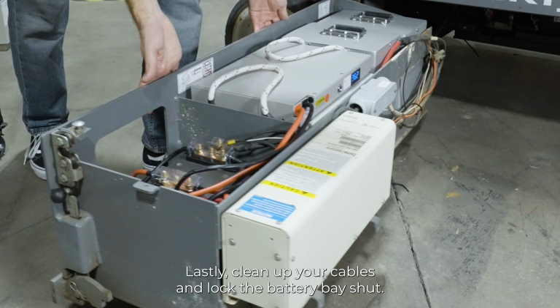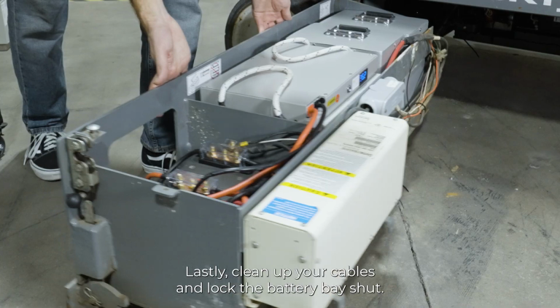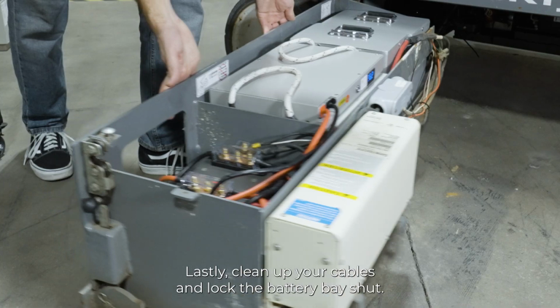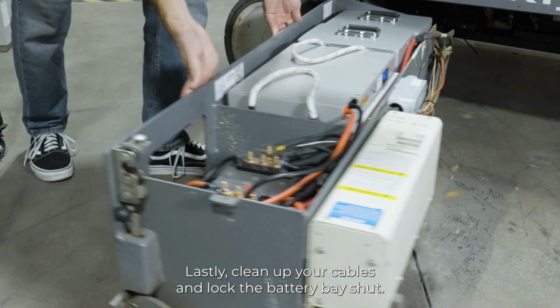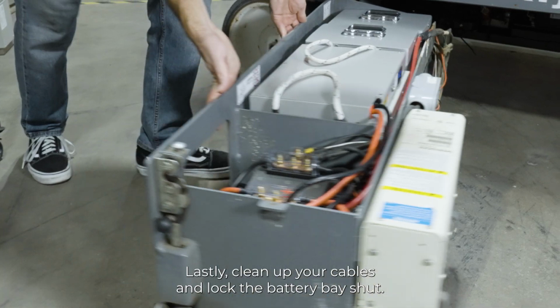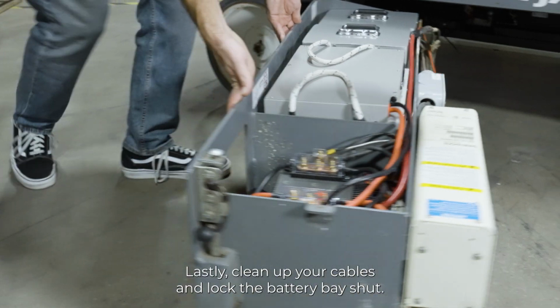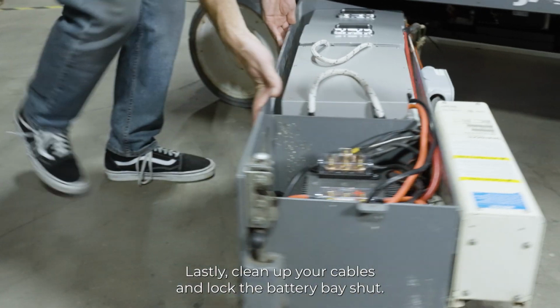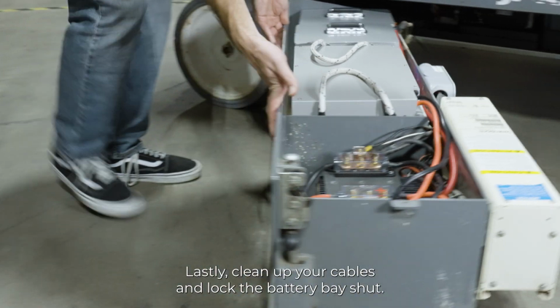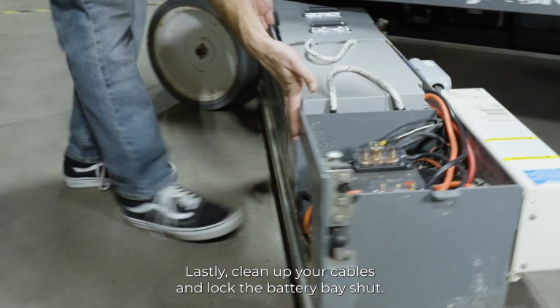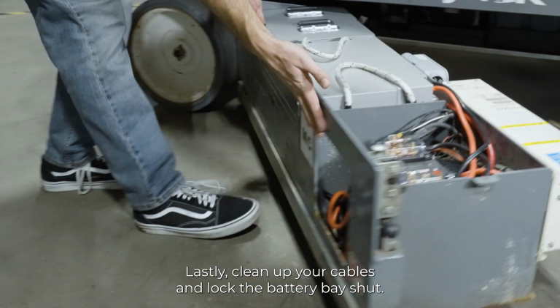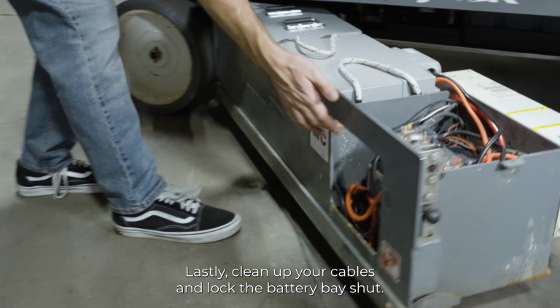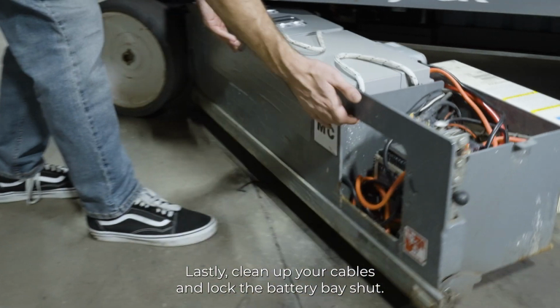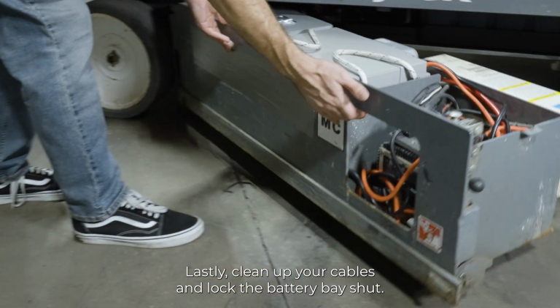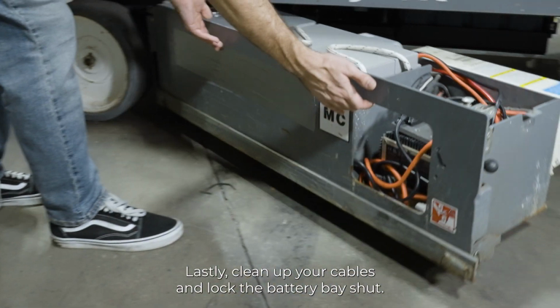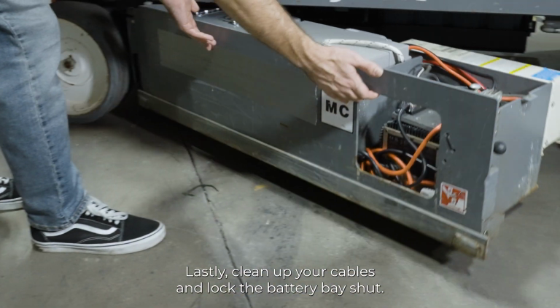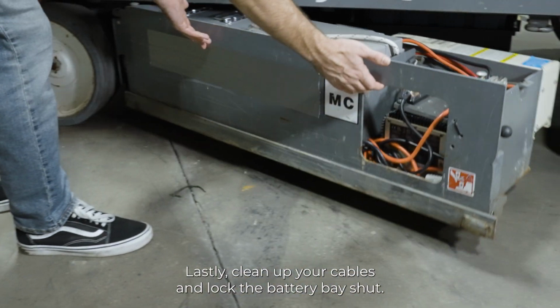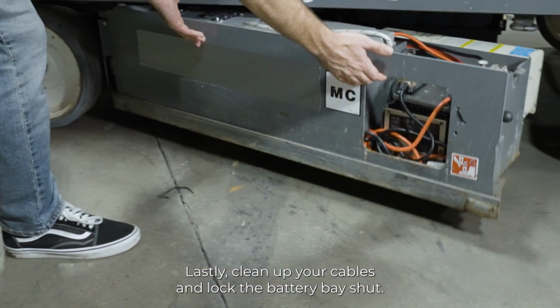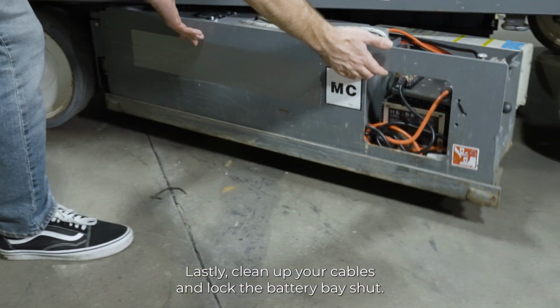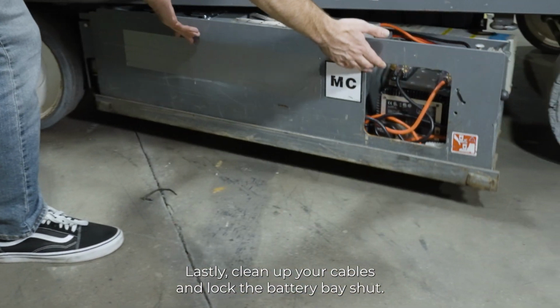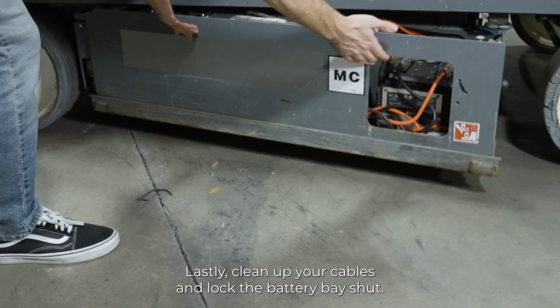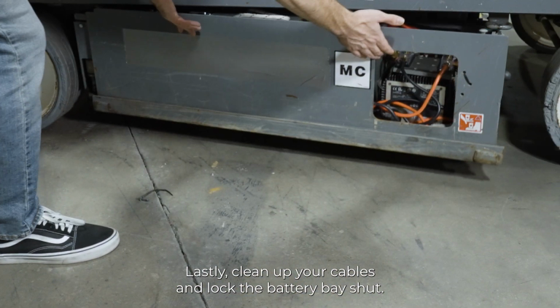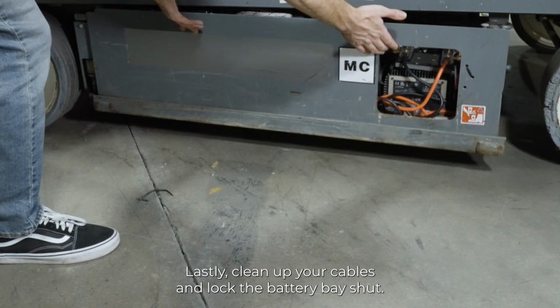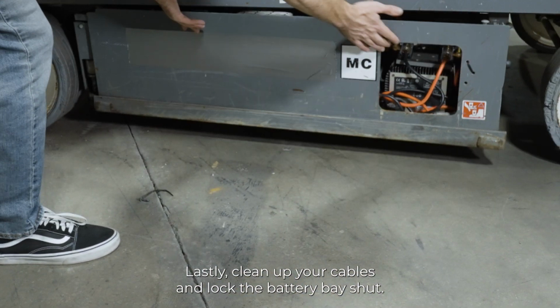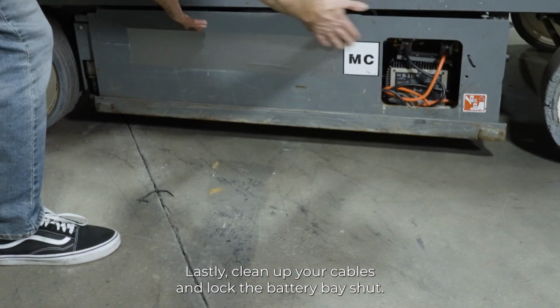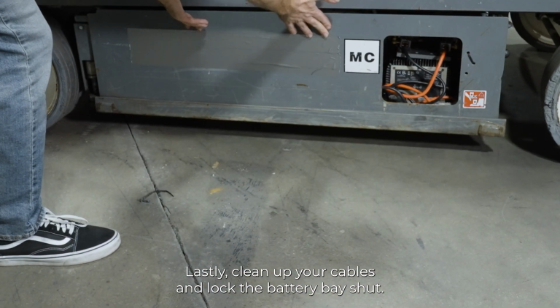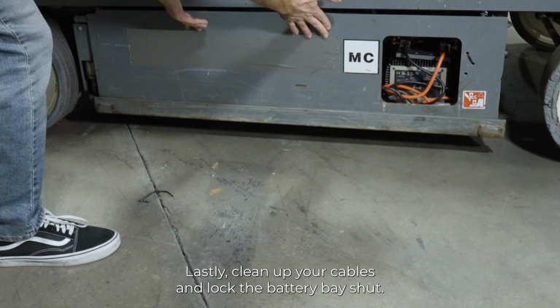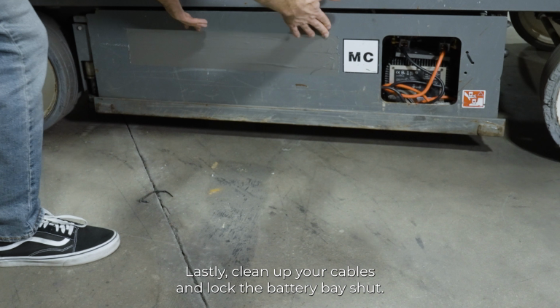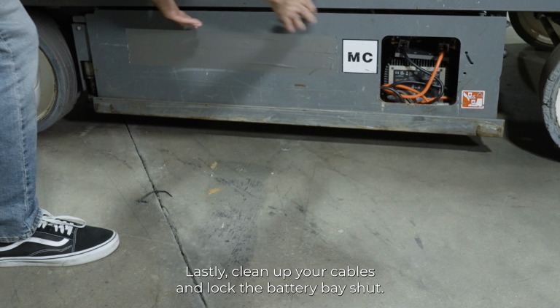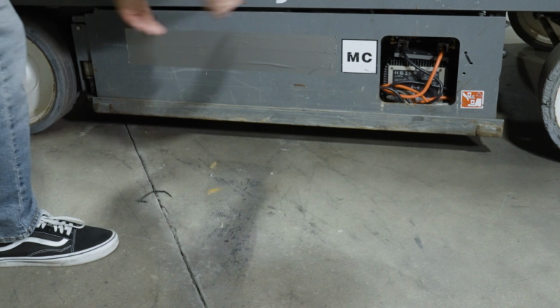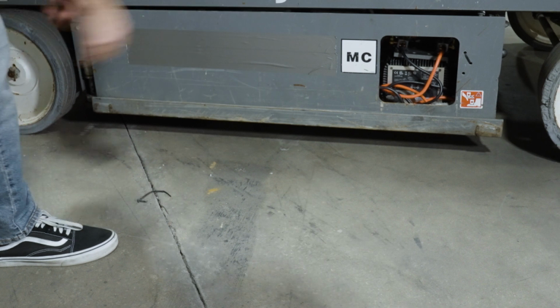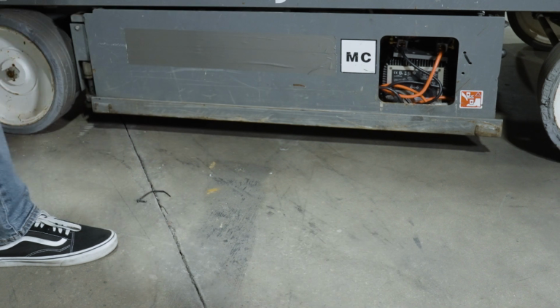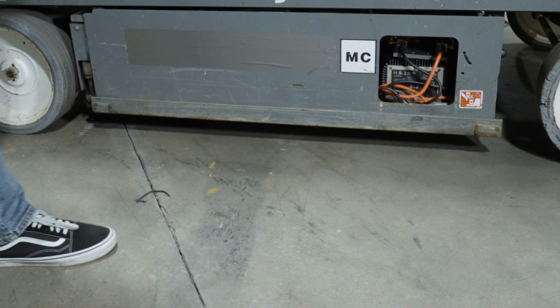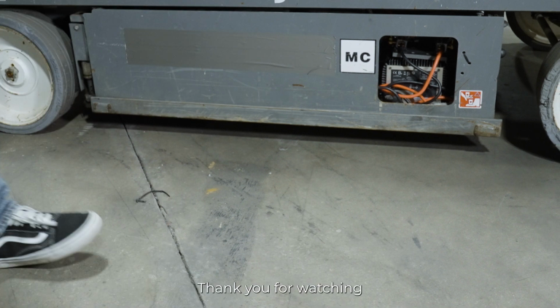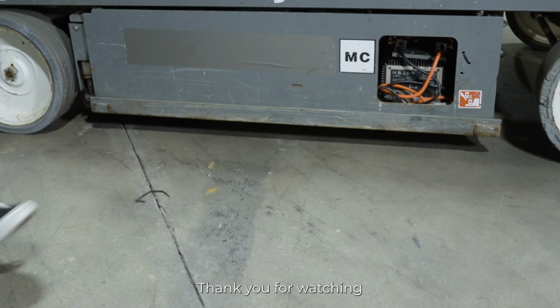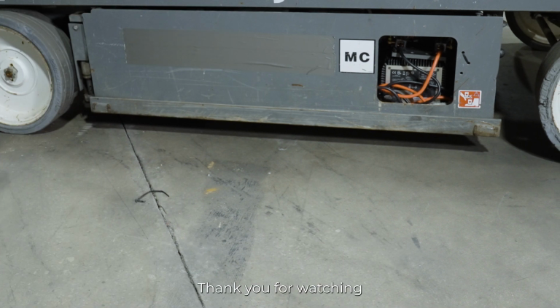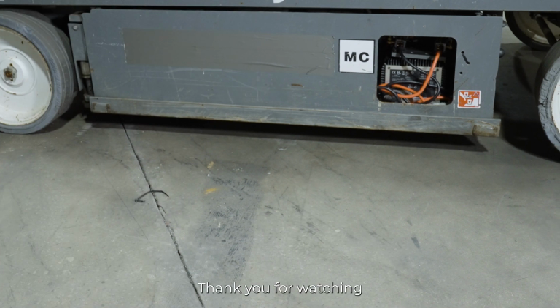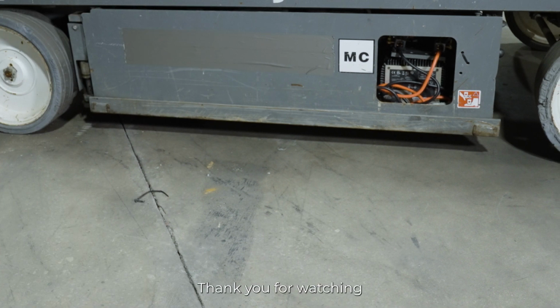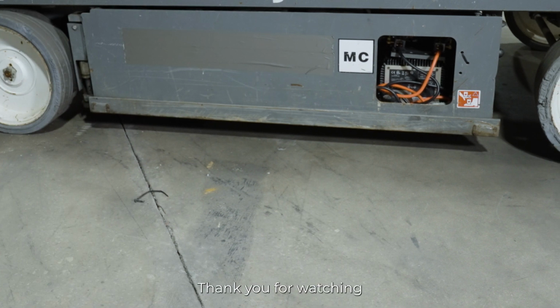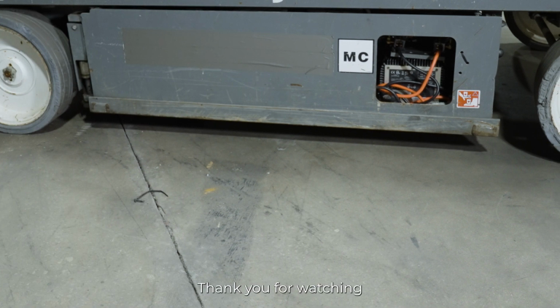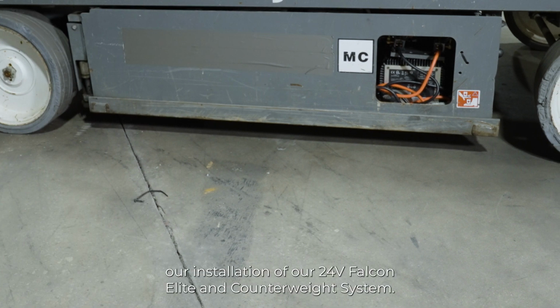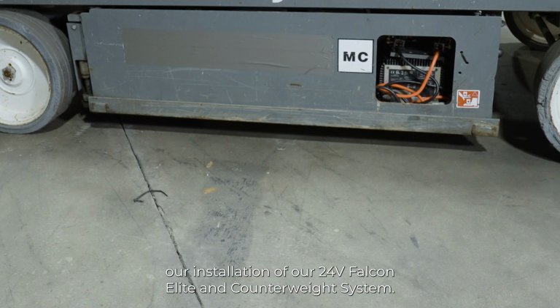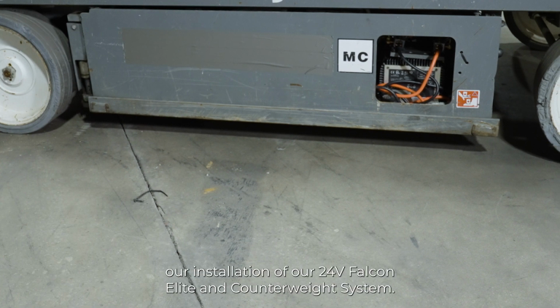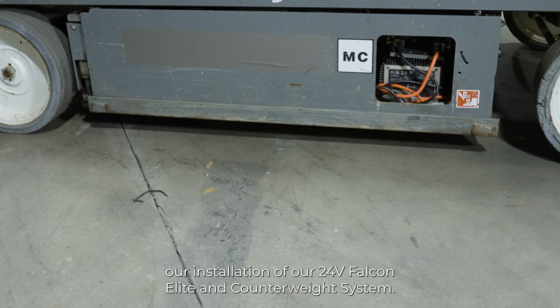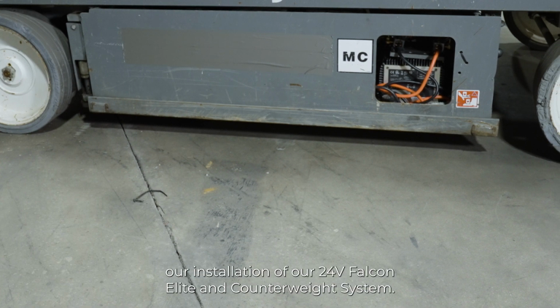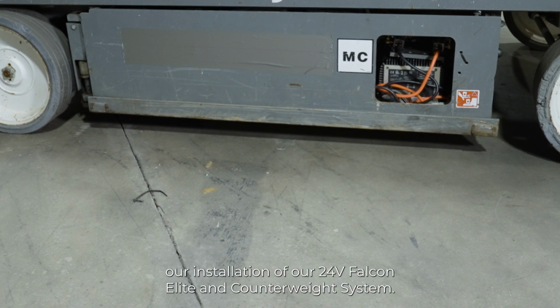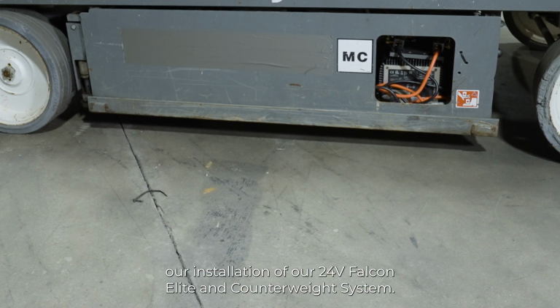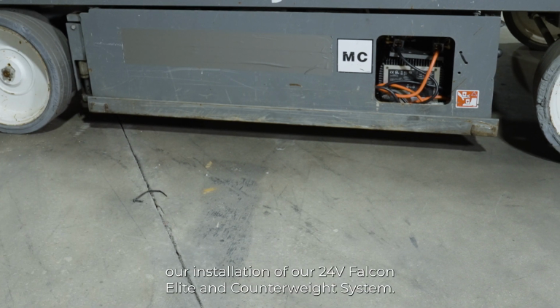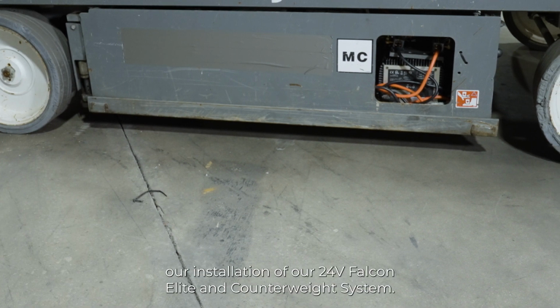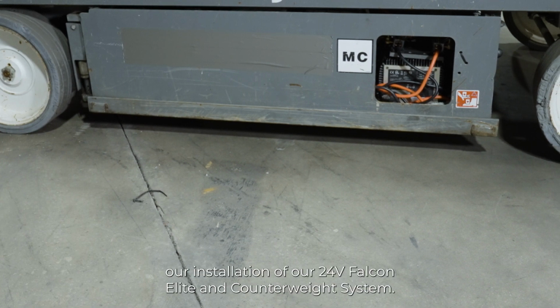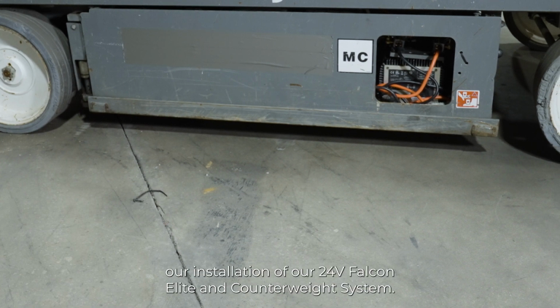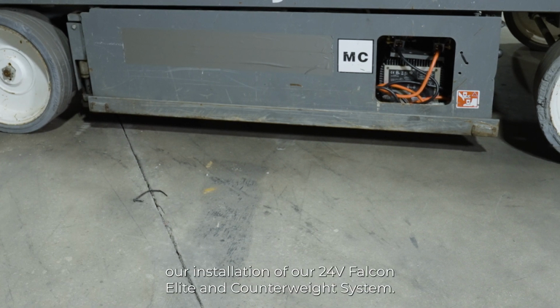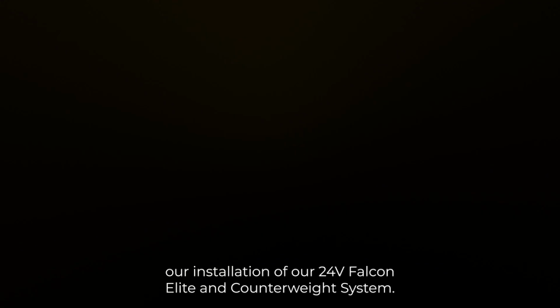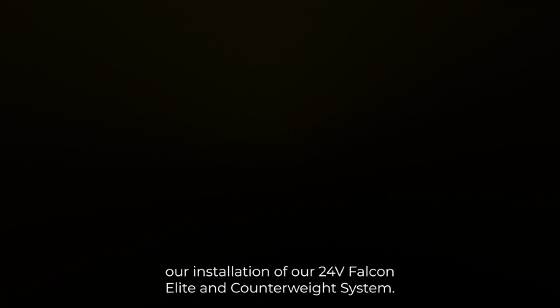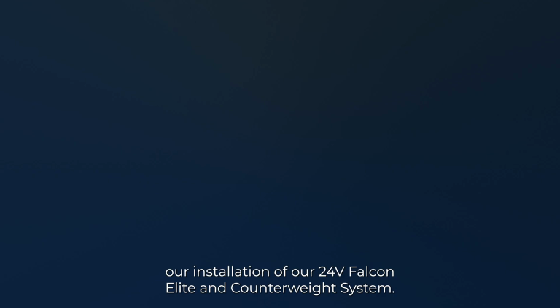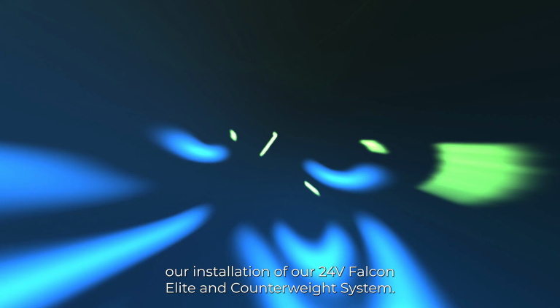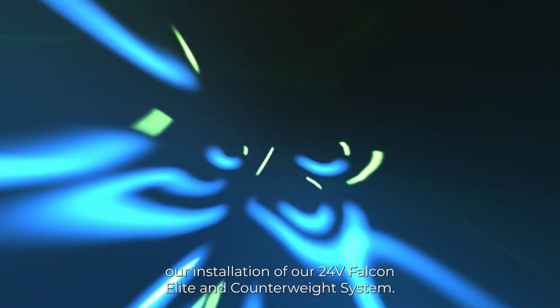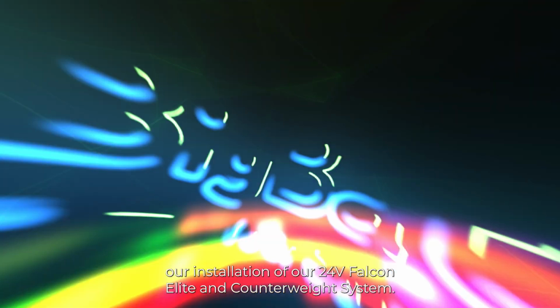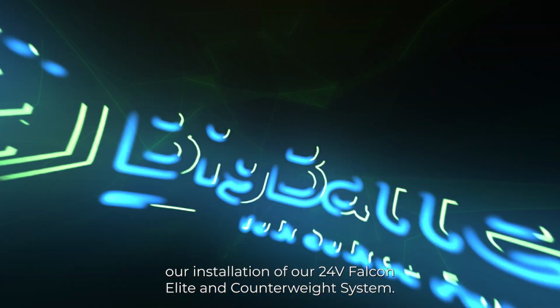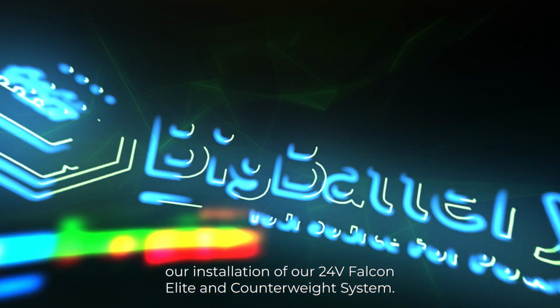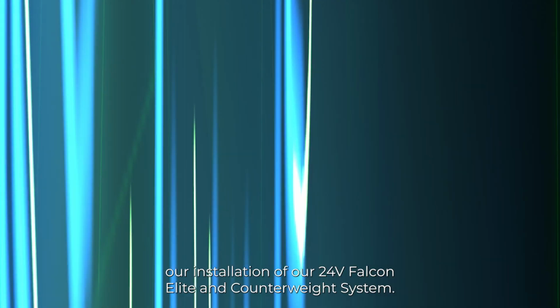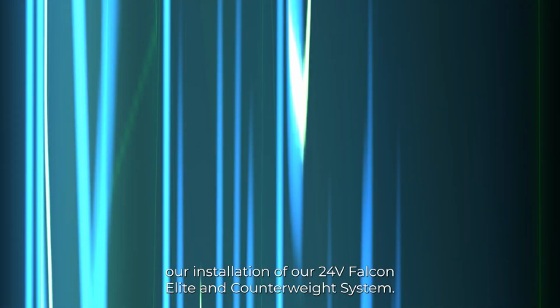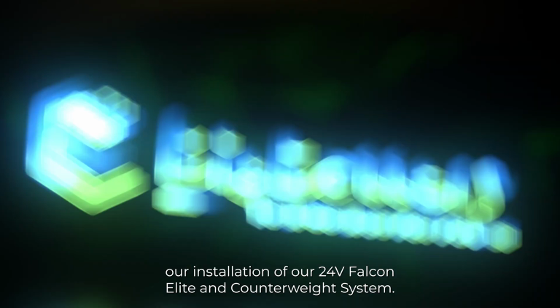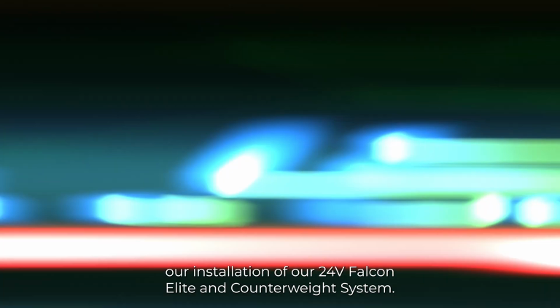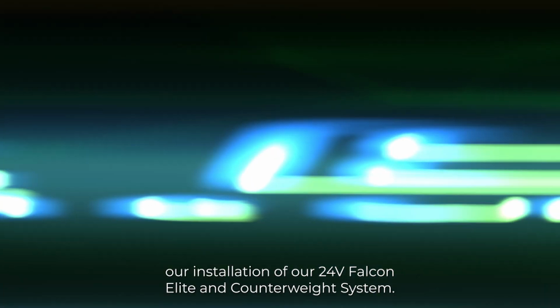Lastly, clean up your cables and lock the battery bay shut. Thank you for watching our installation of our 24-volt Falcon Elite and counterweight system.